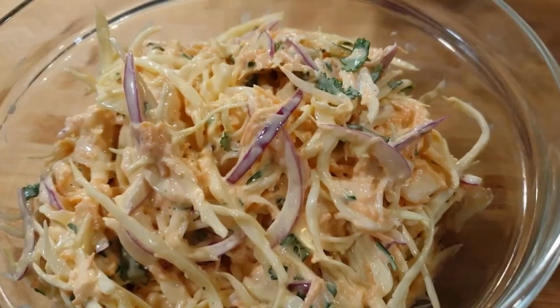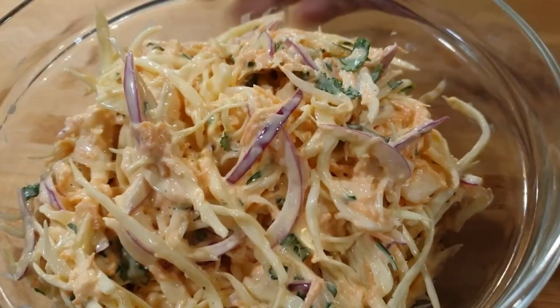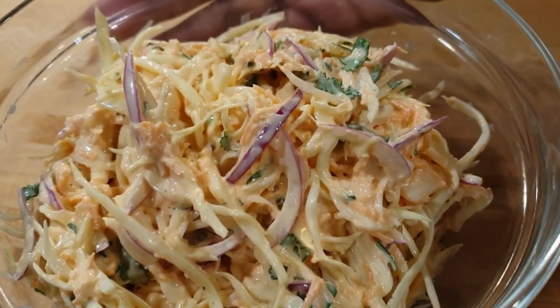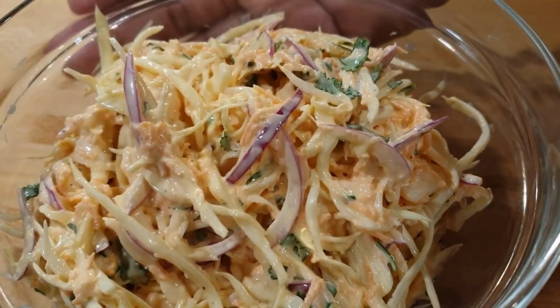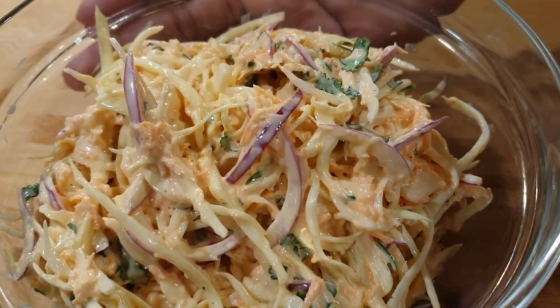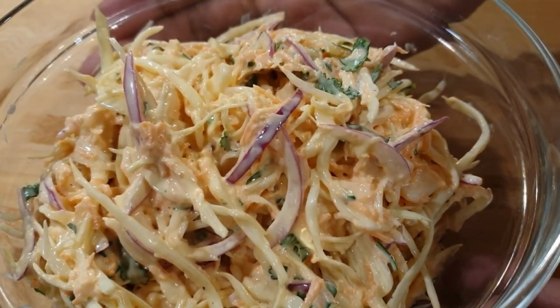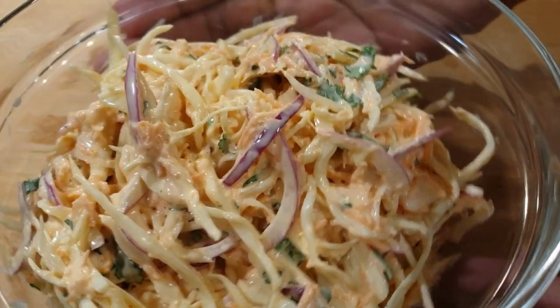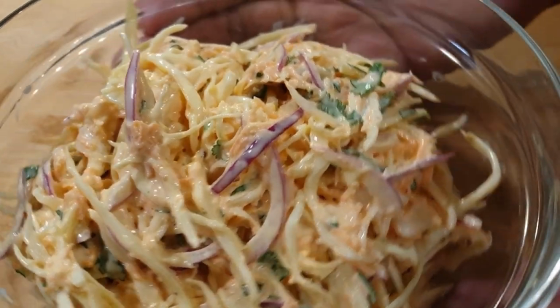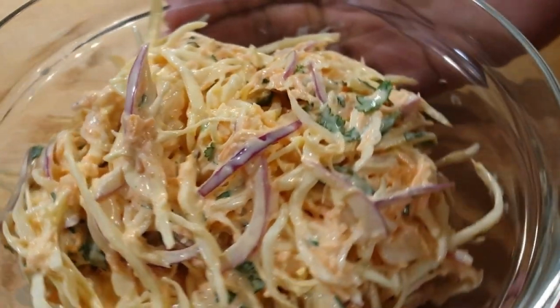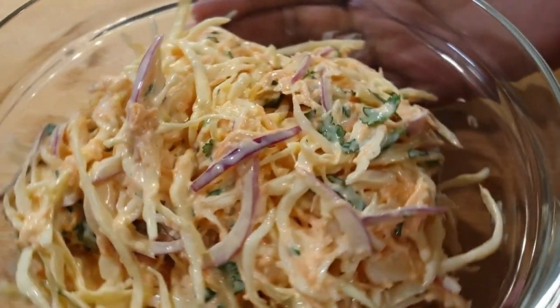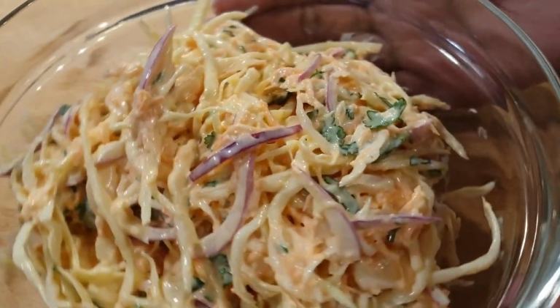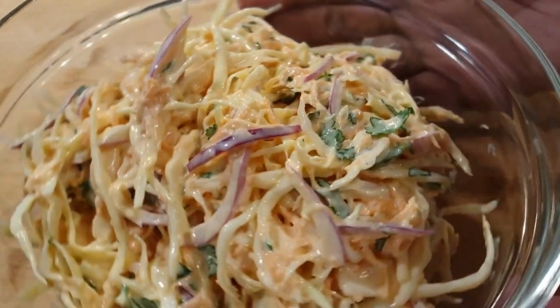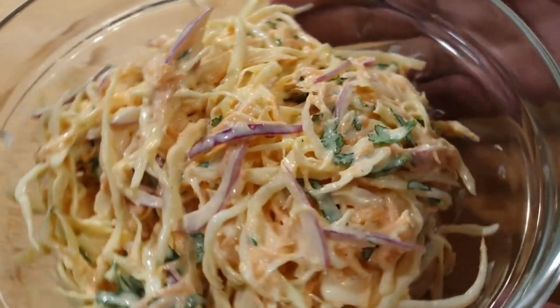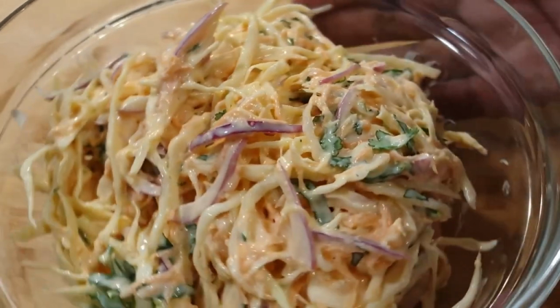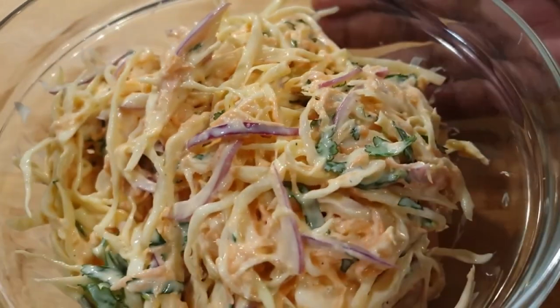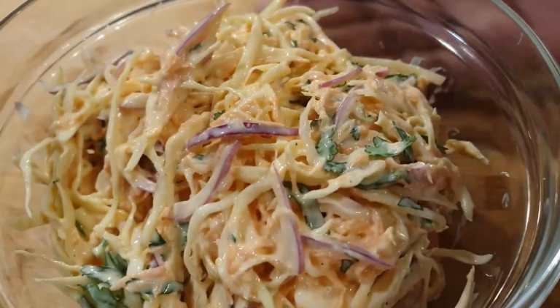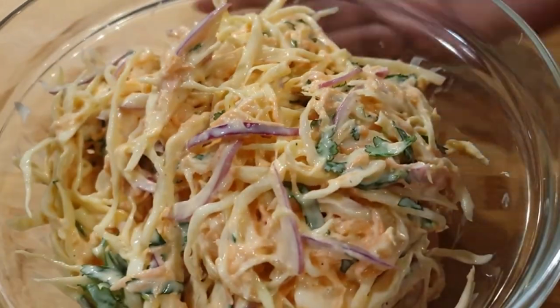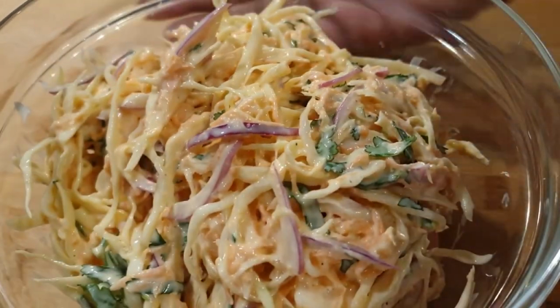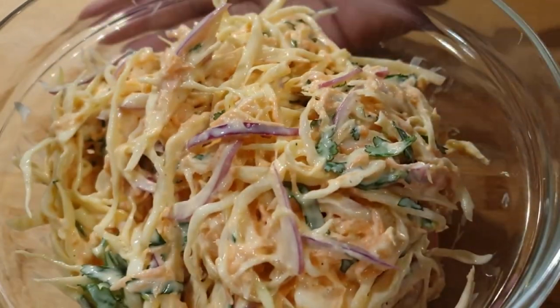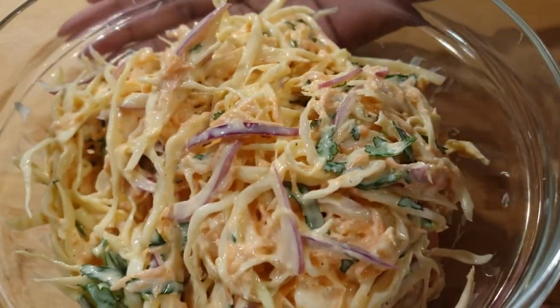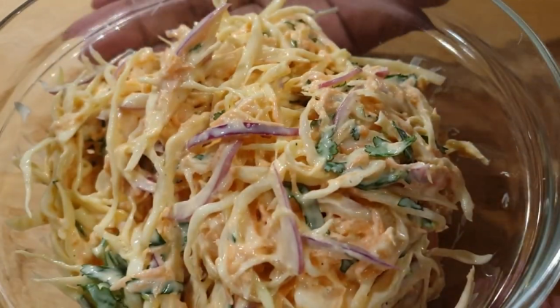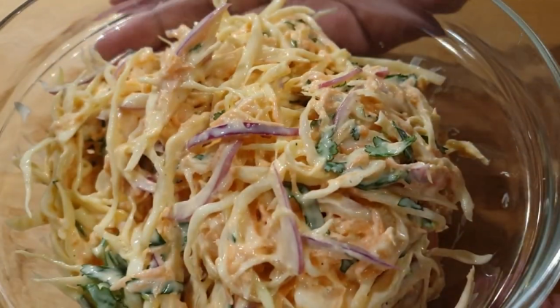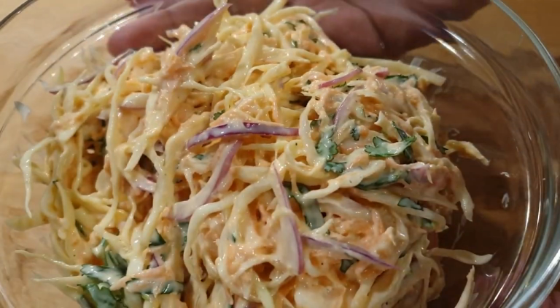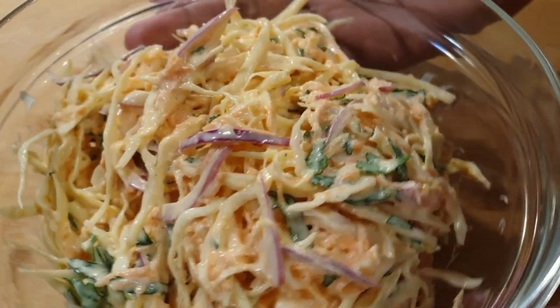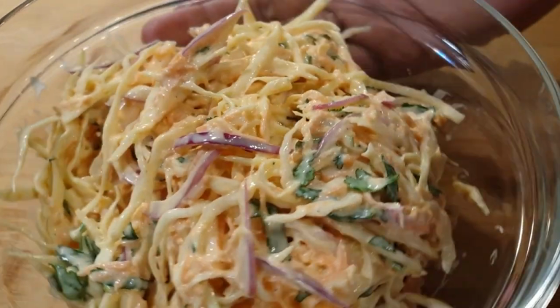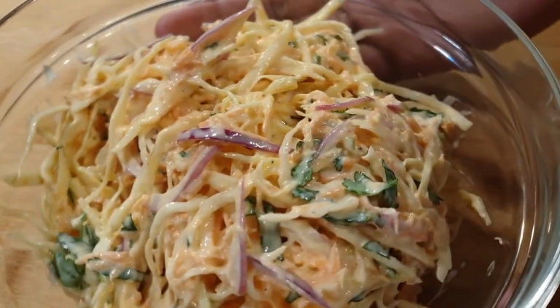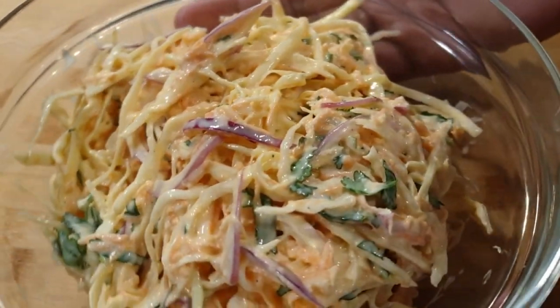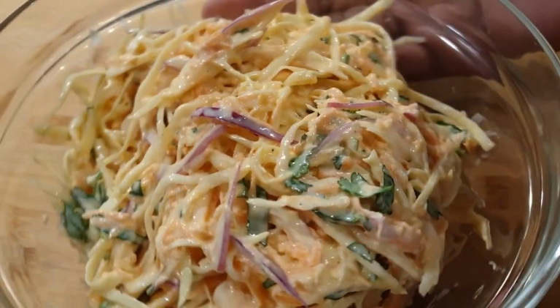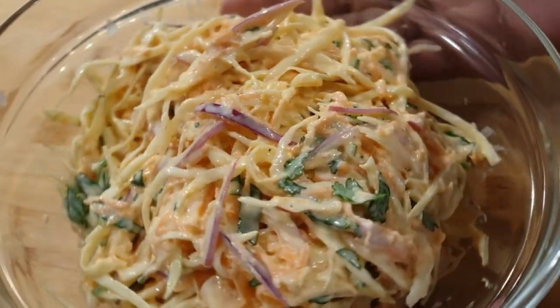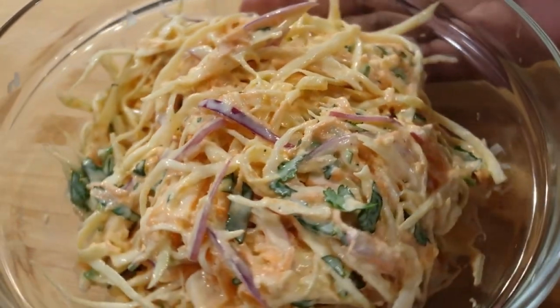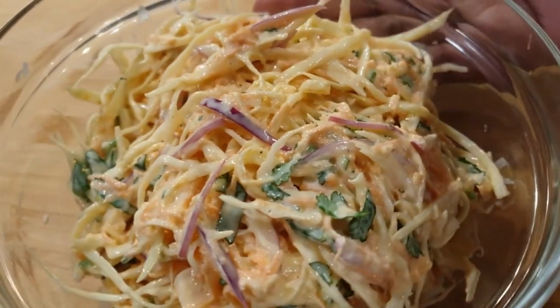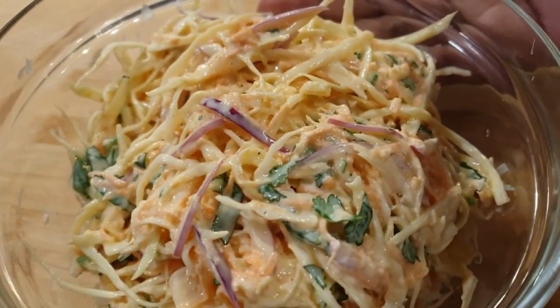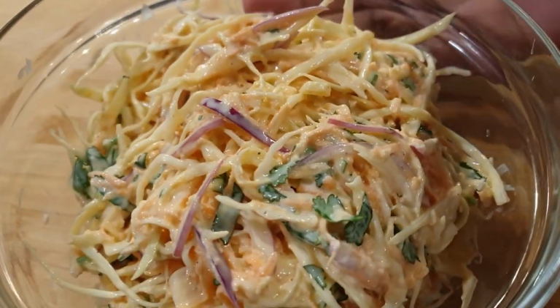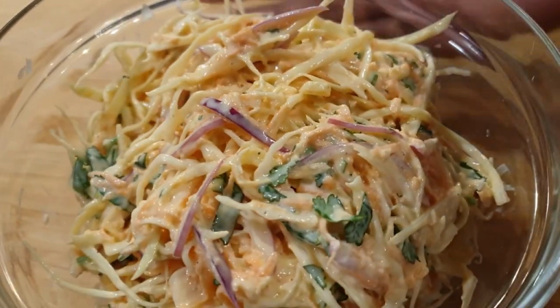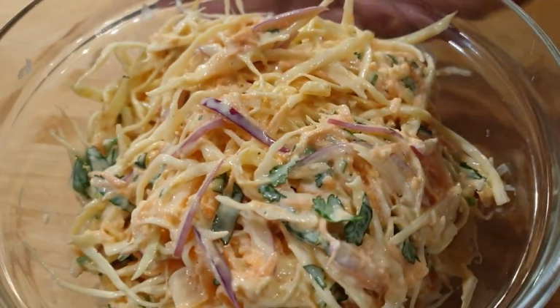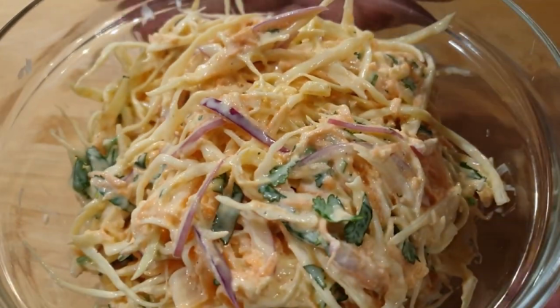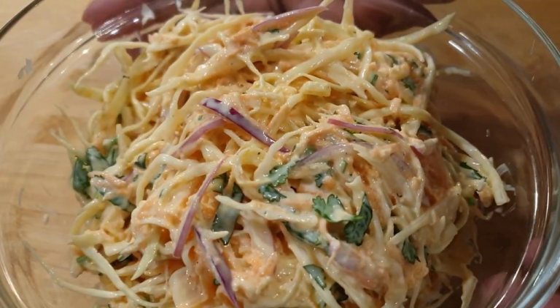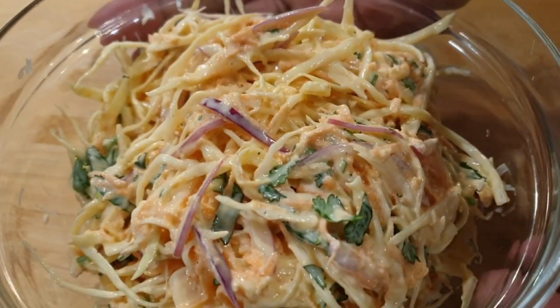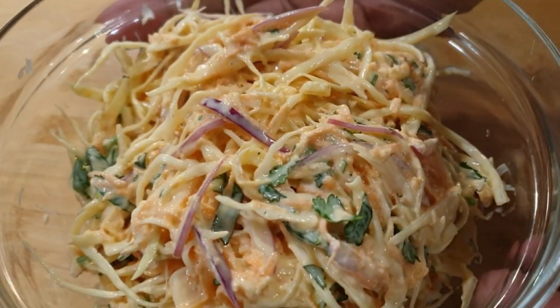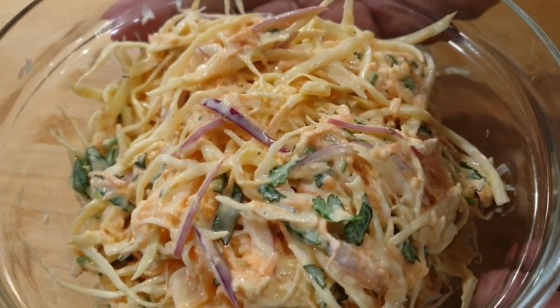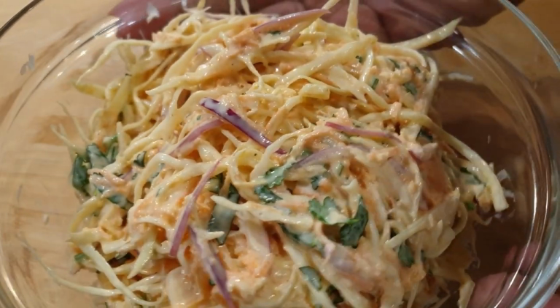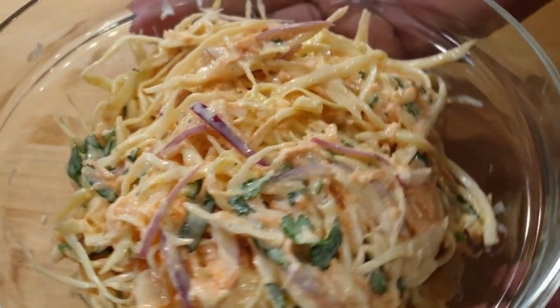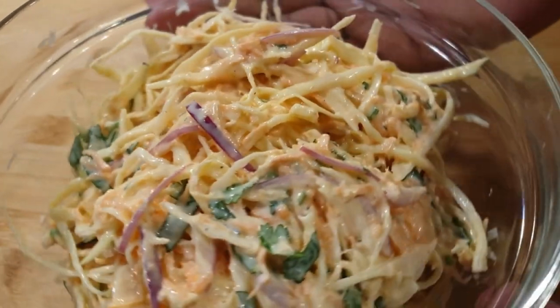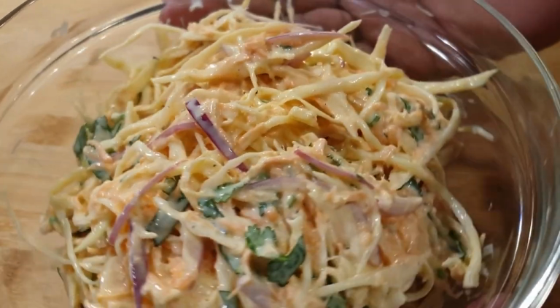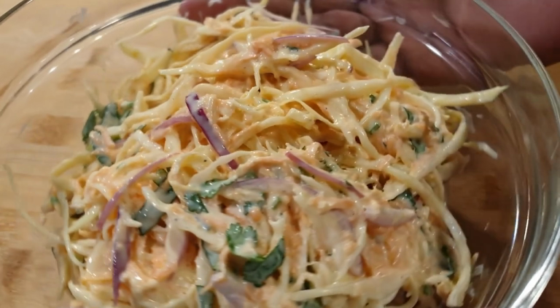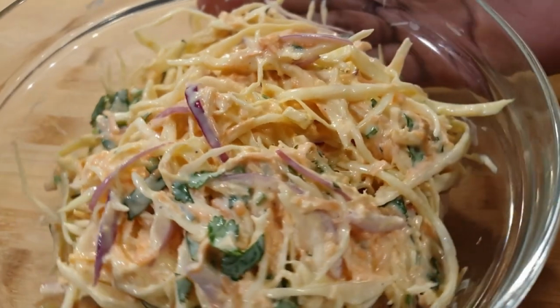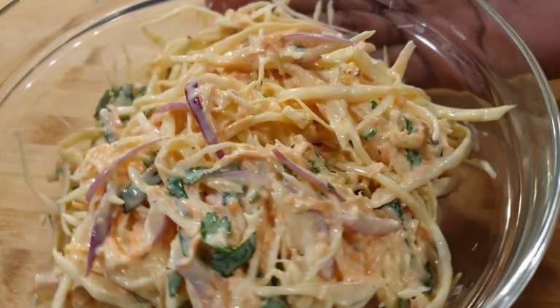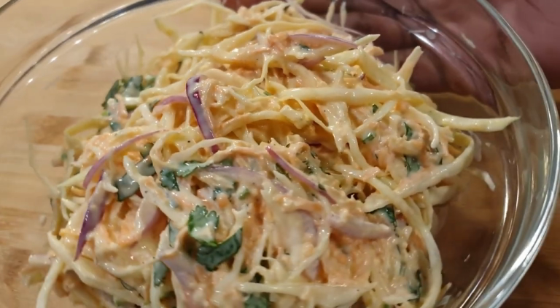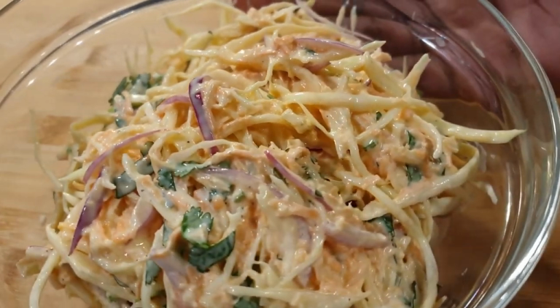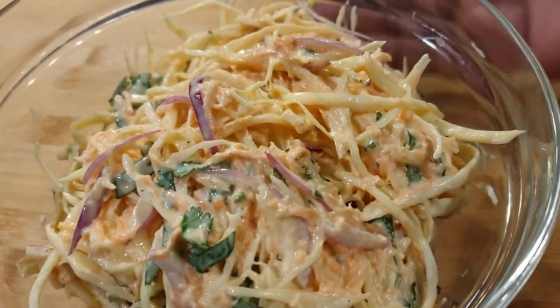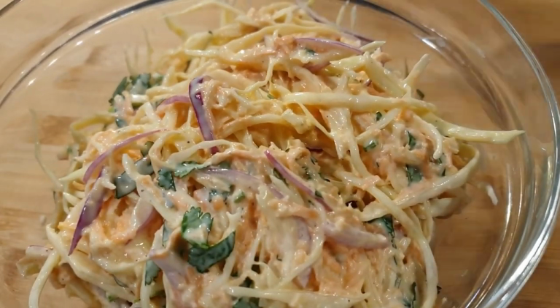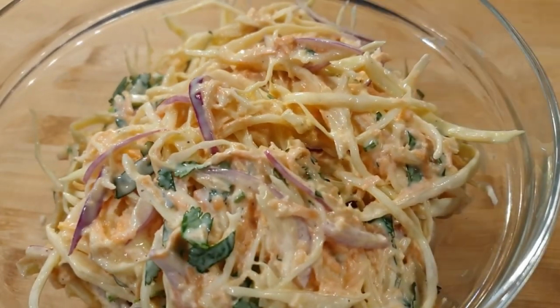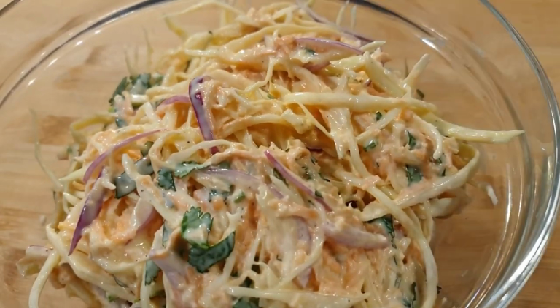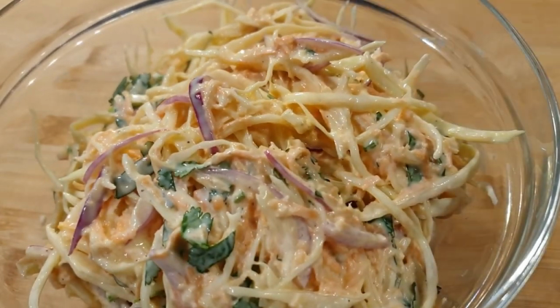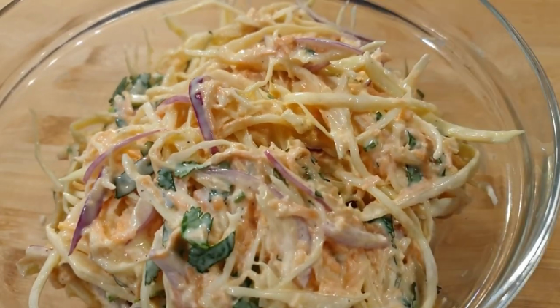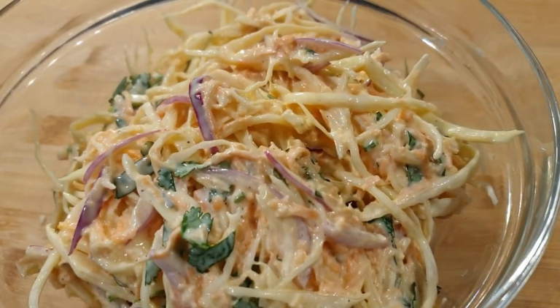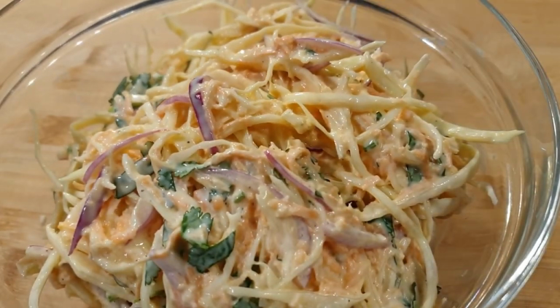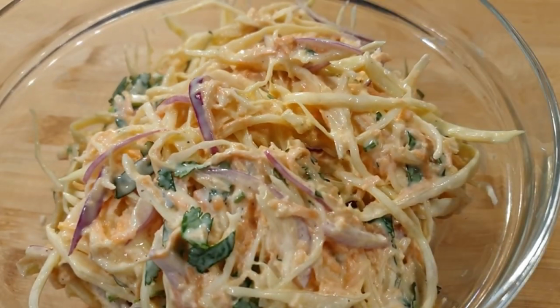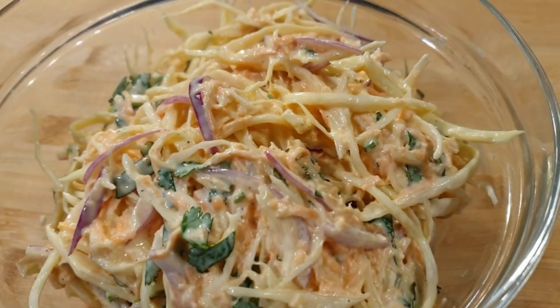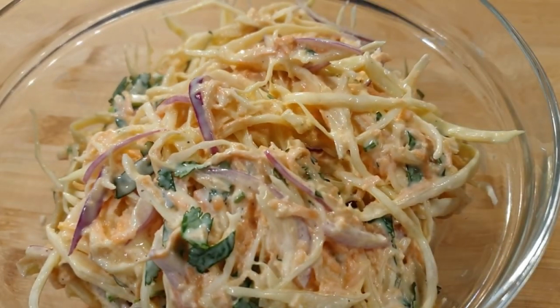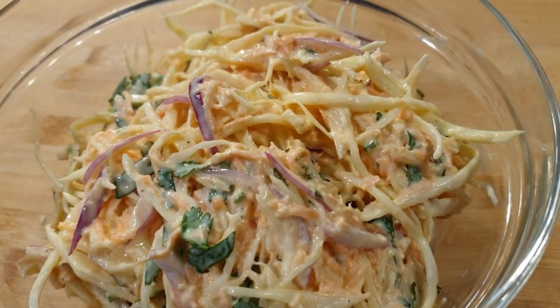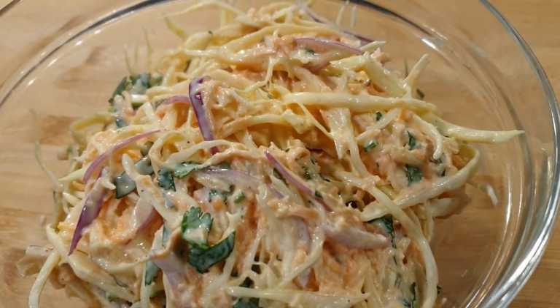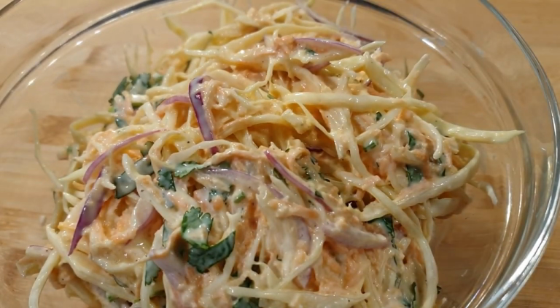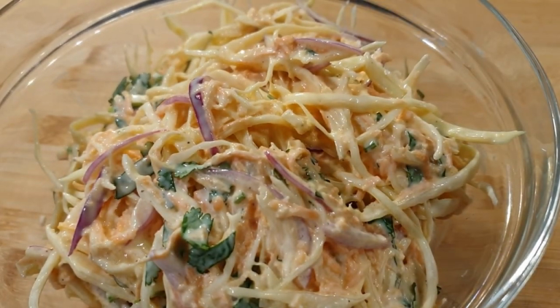Welcome! Today we'll be making some delicious homemade coleslaw. If you're stopping by for the first time, please consider subscribing and let's get started.